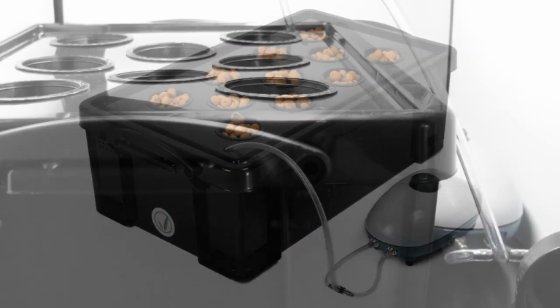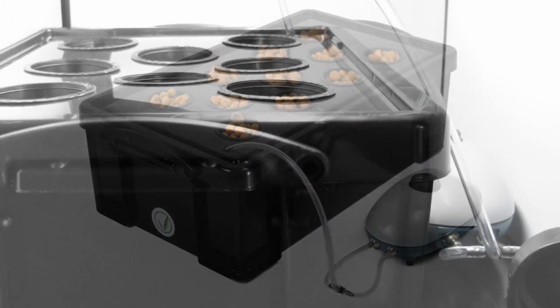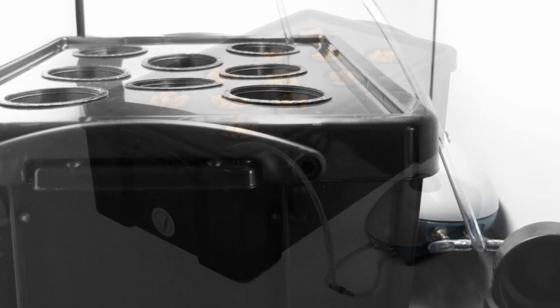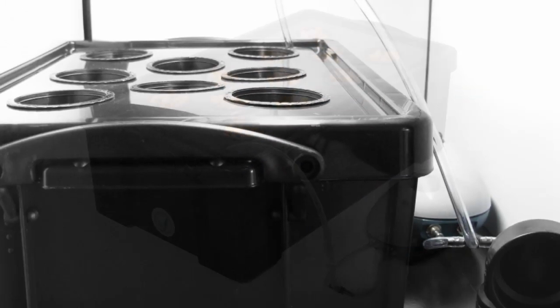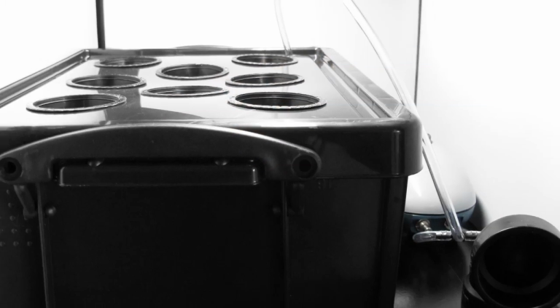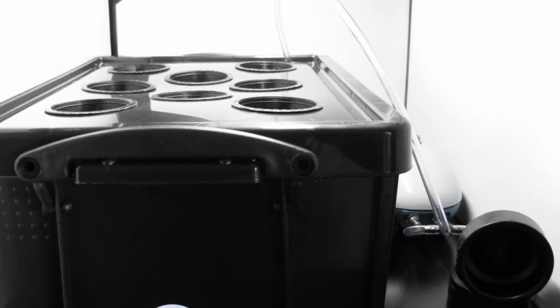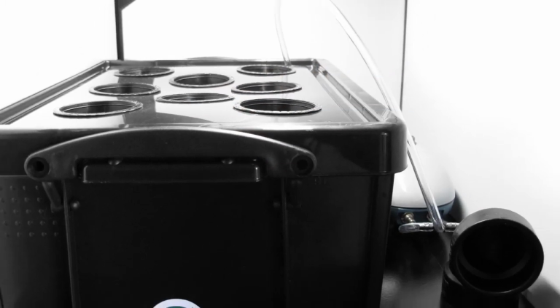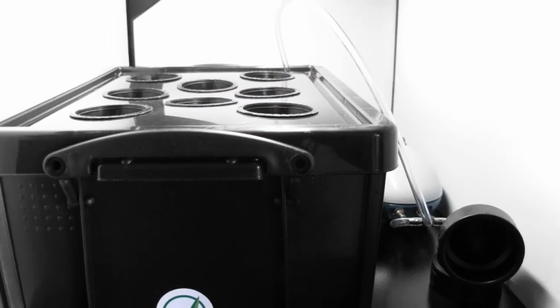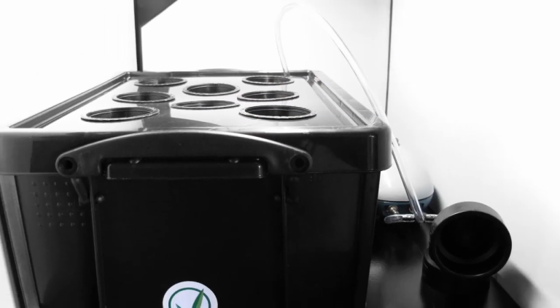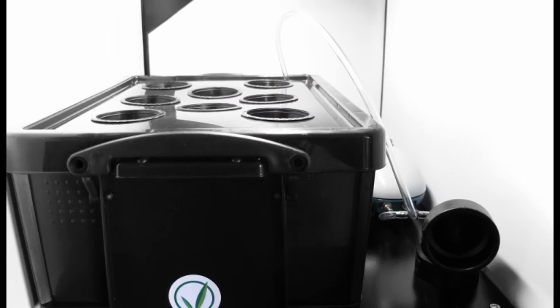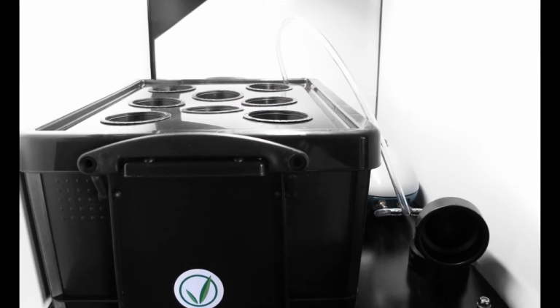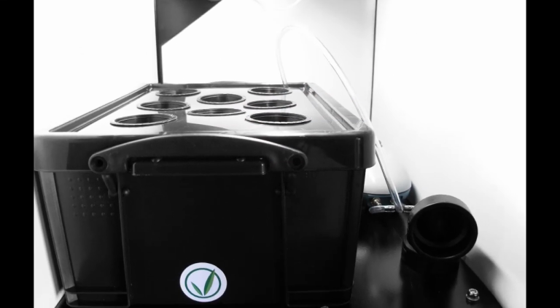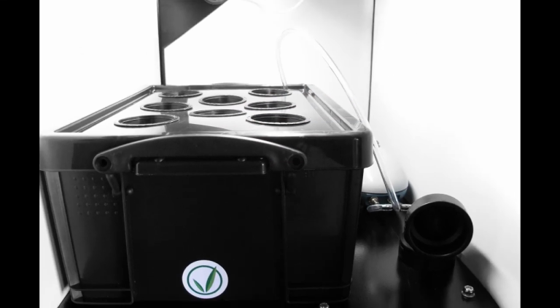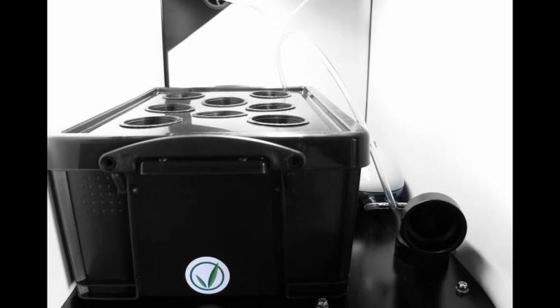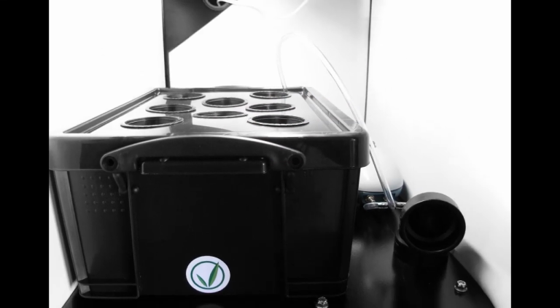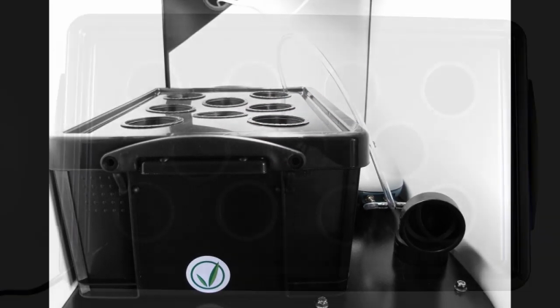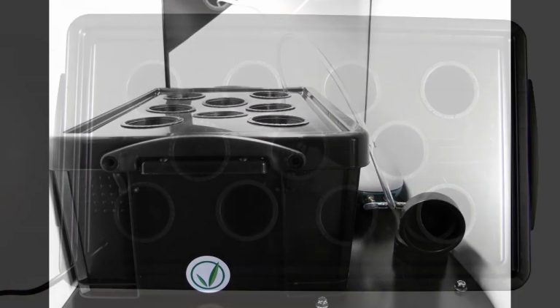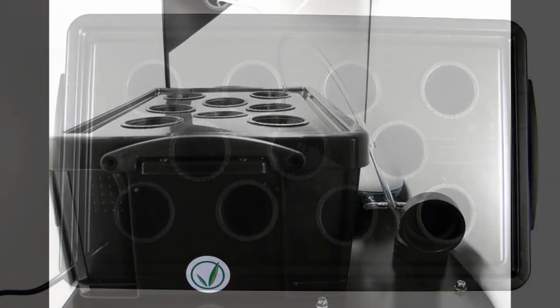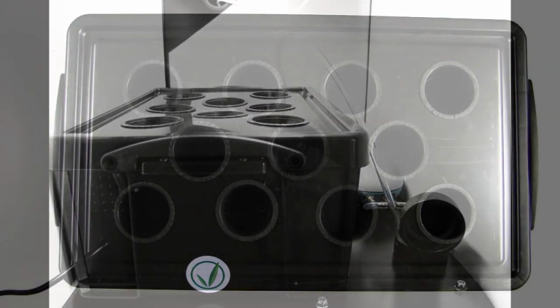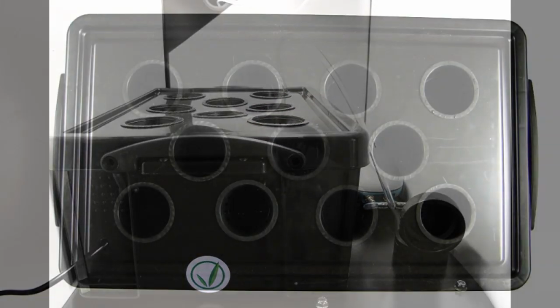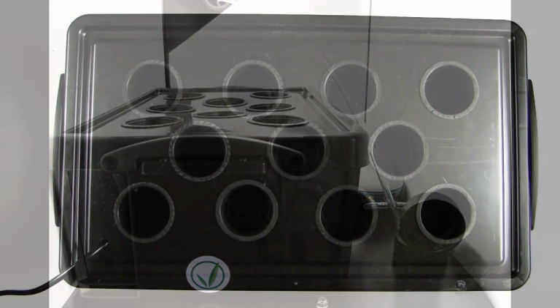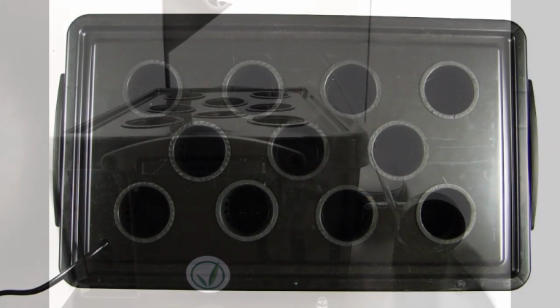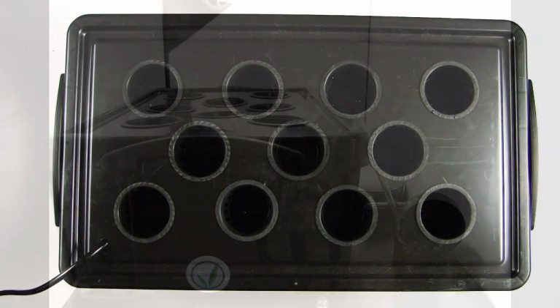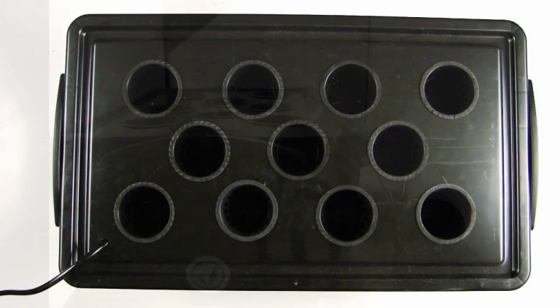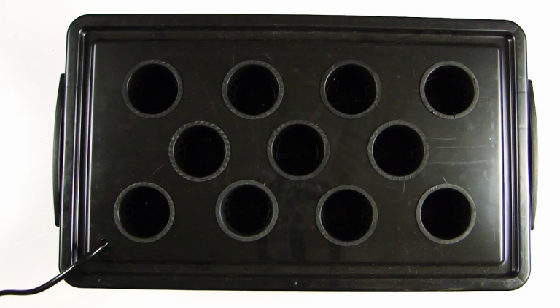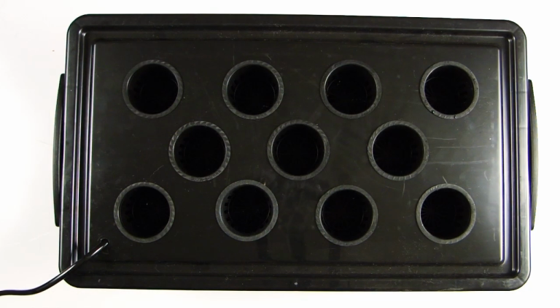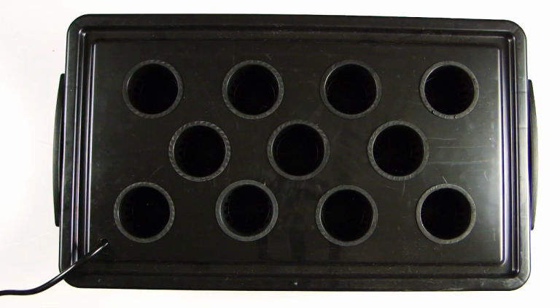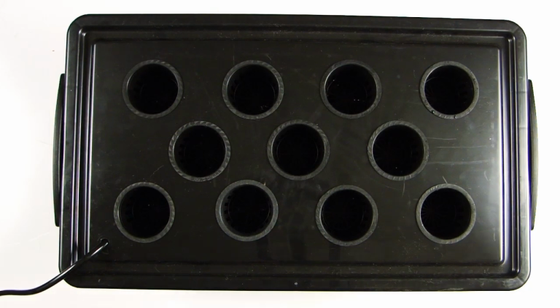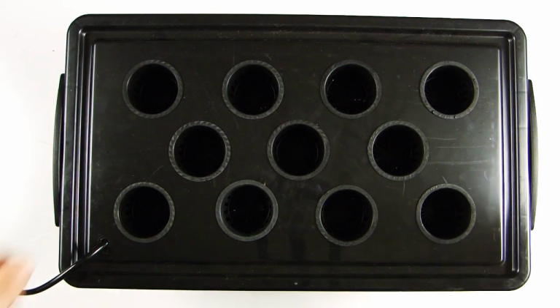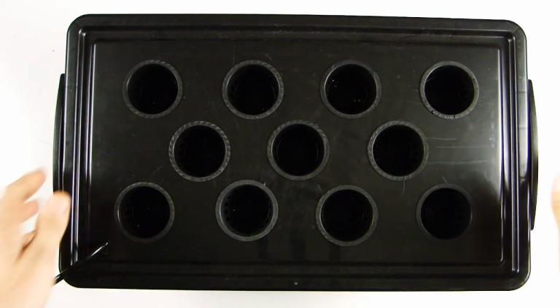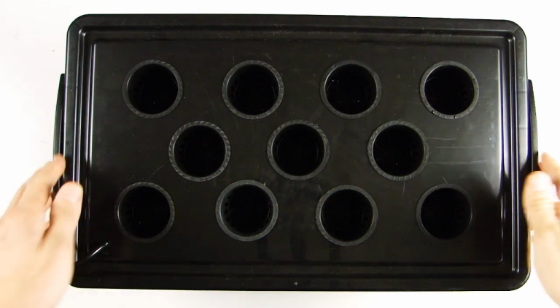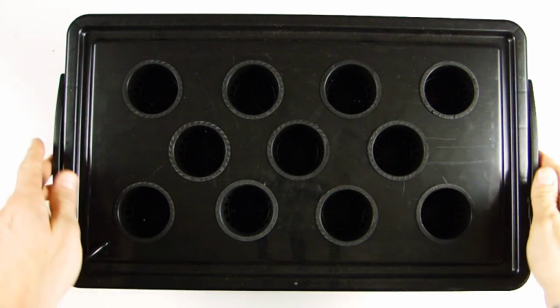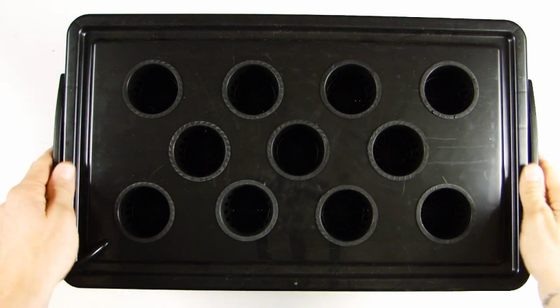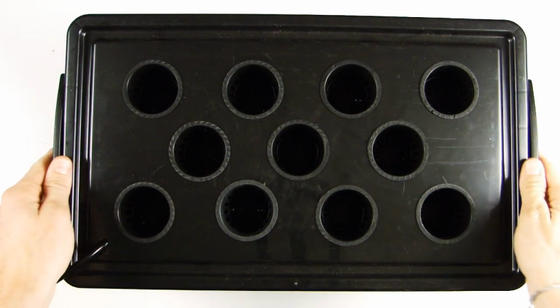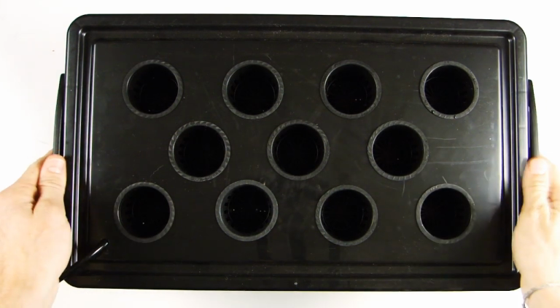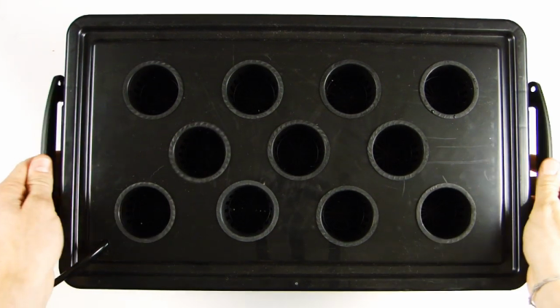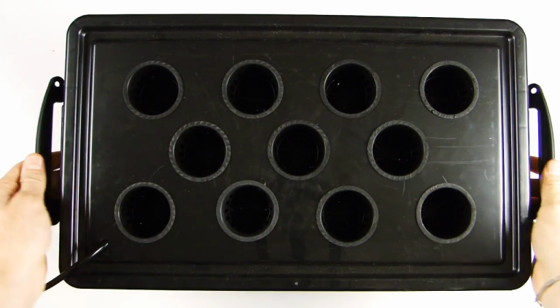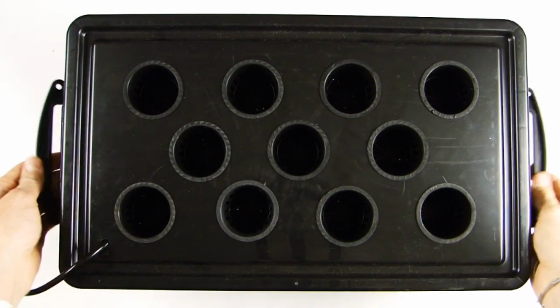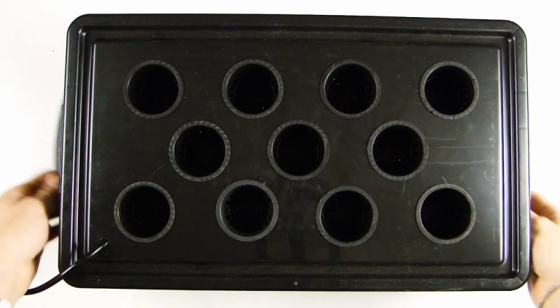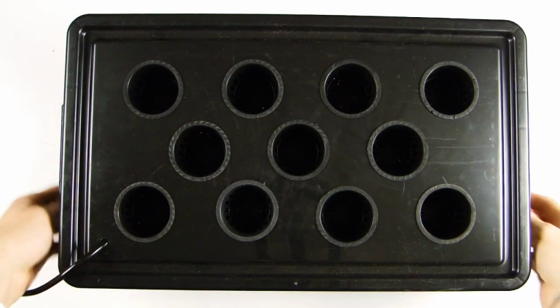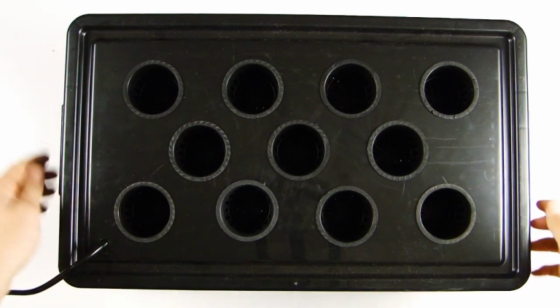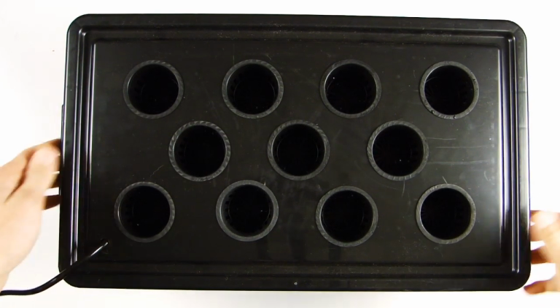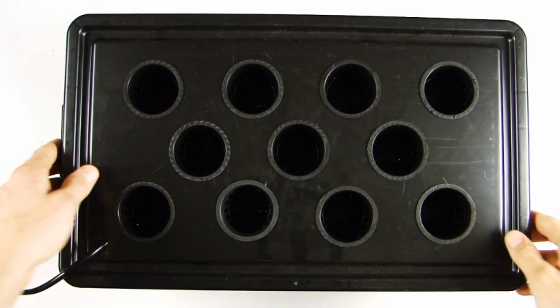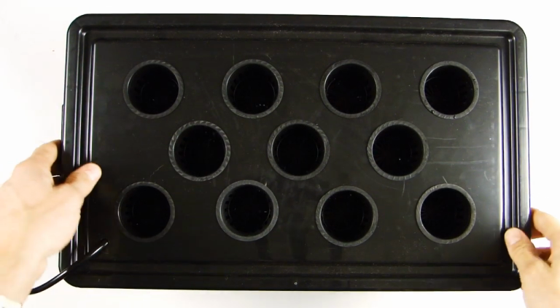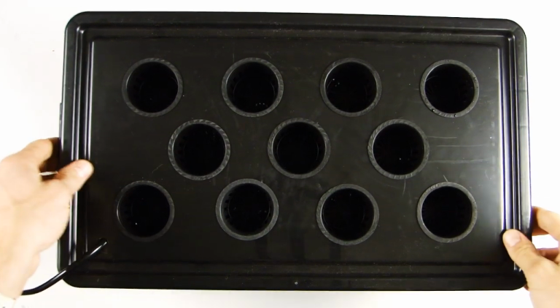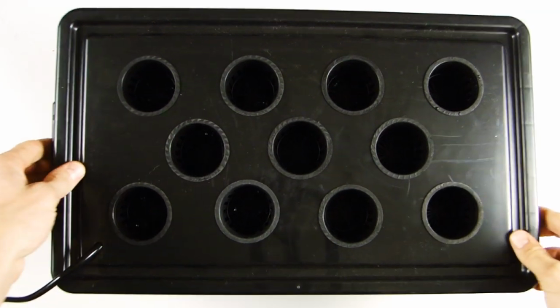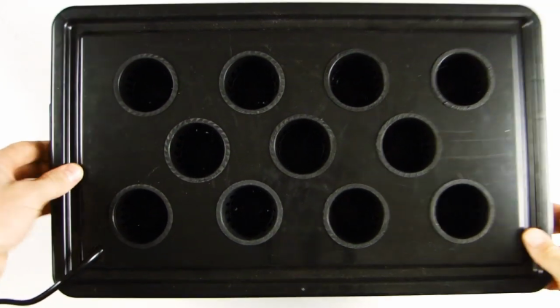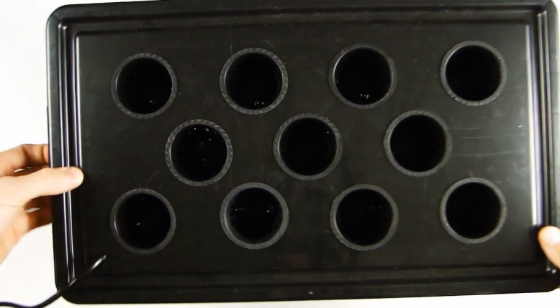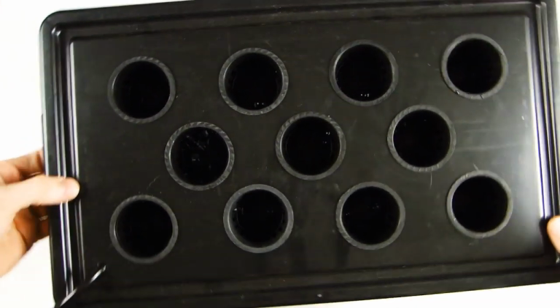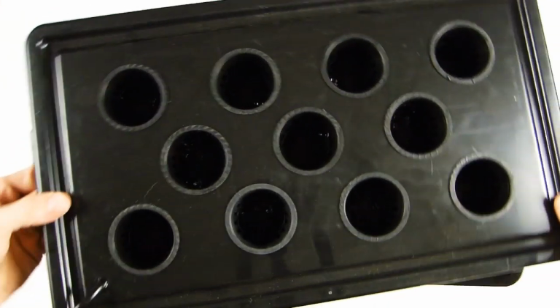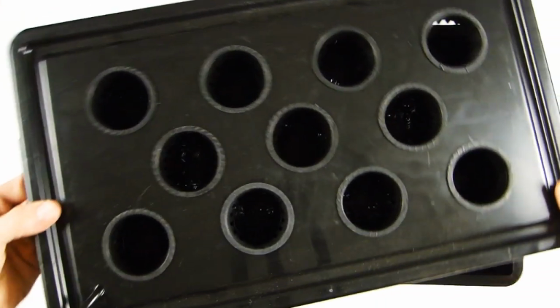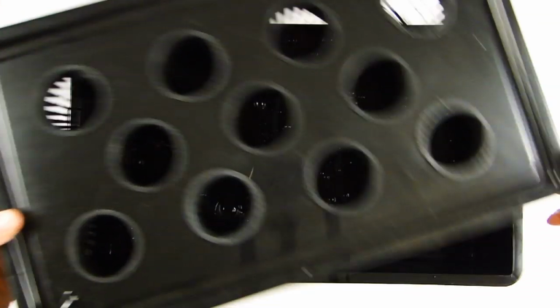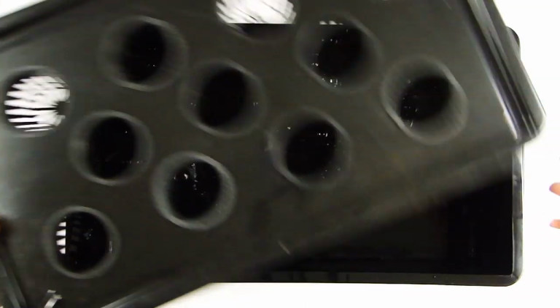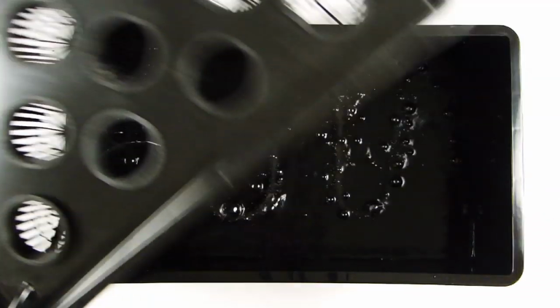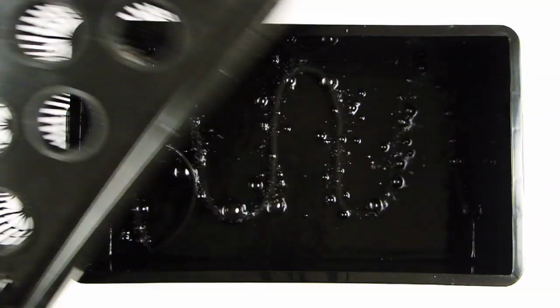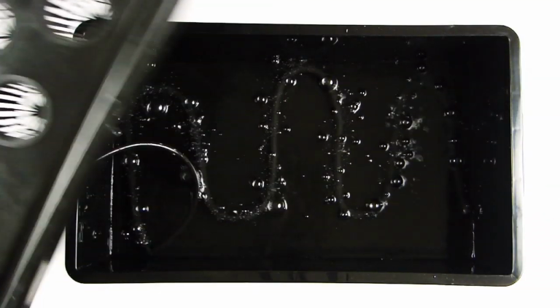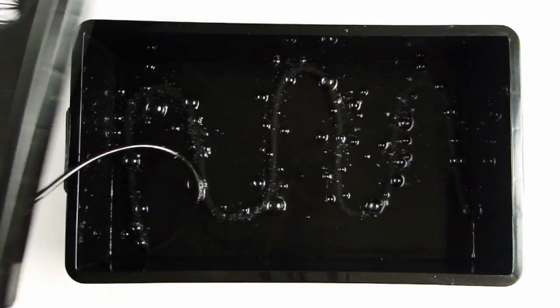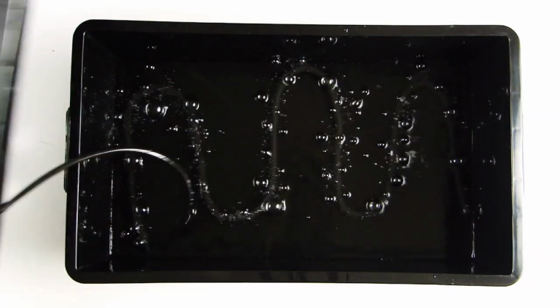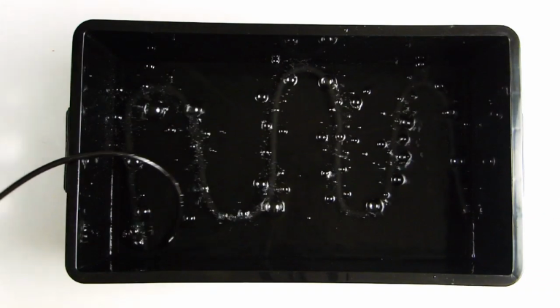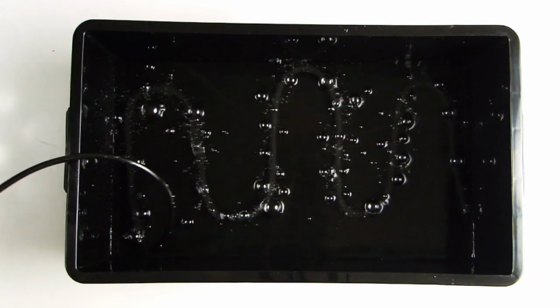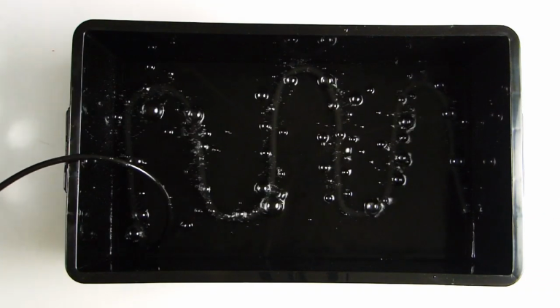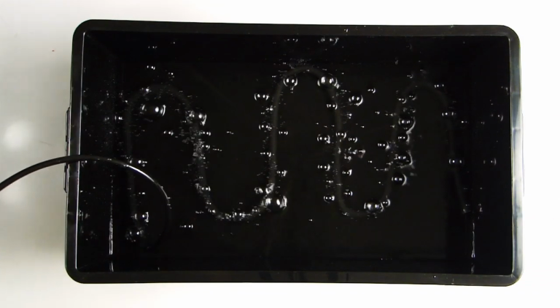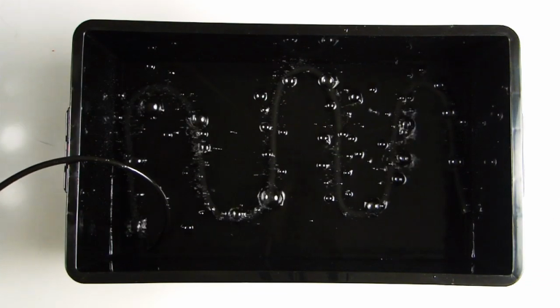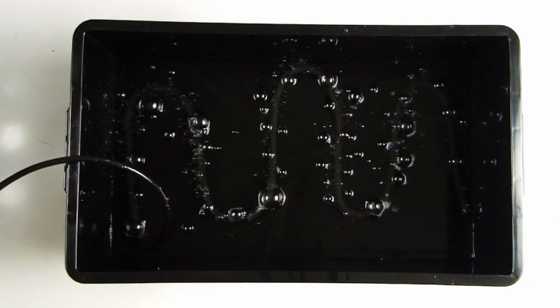Compact, efficient and effective, this cloner is the perfect start to your growing endeavors and couldn't be easier to use.